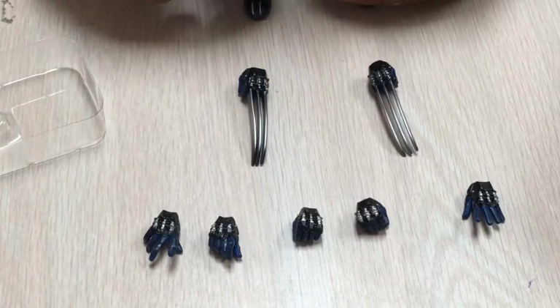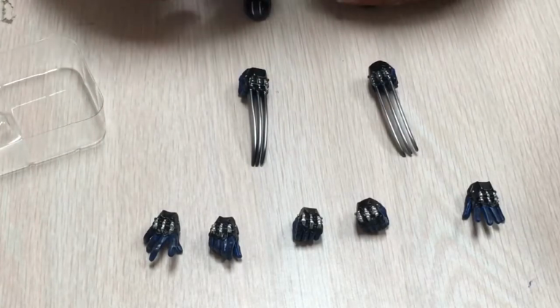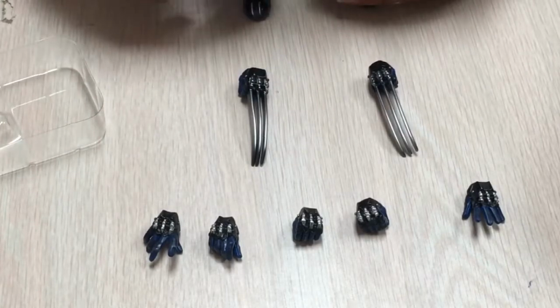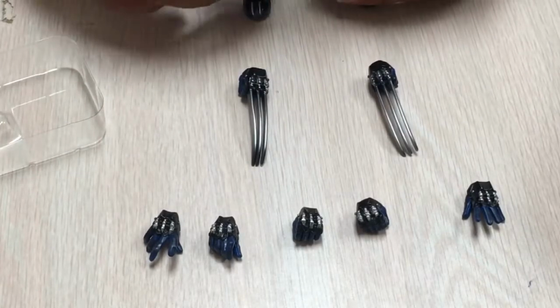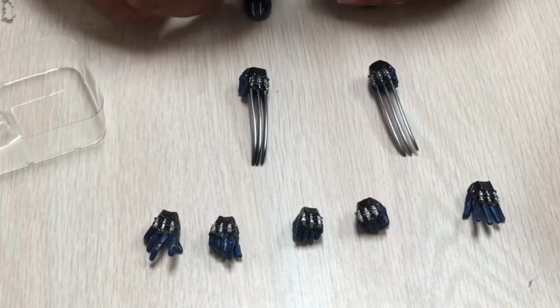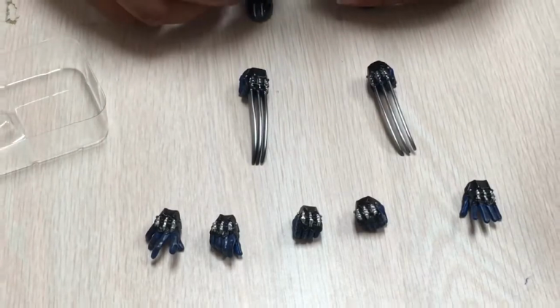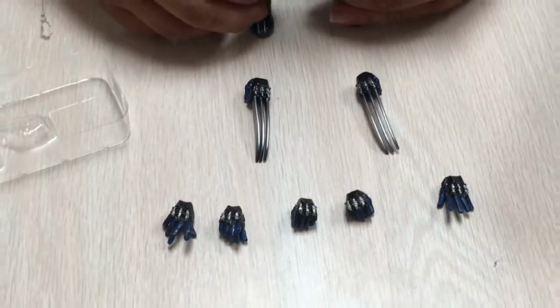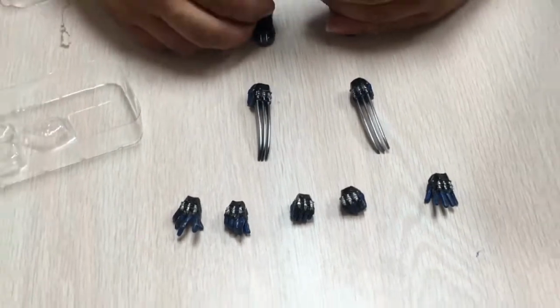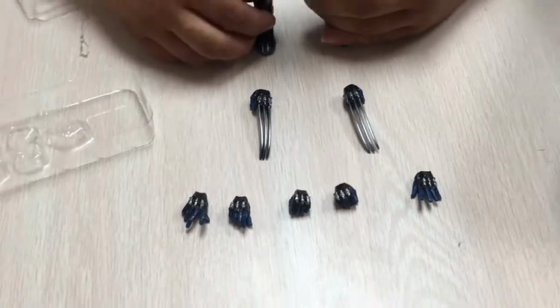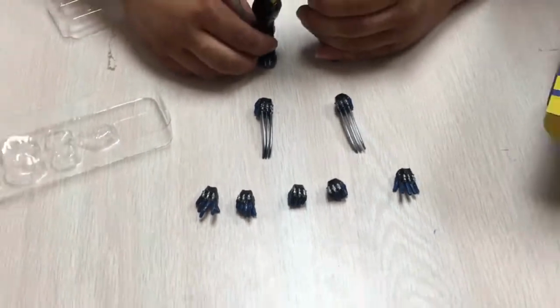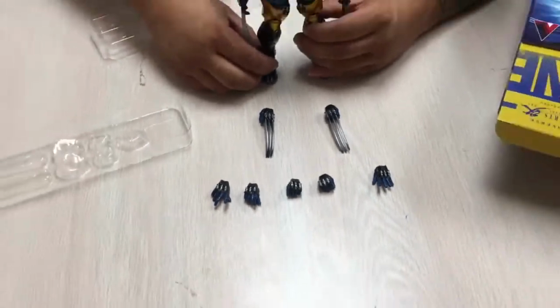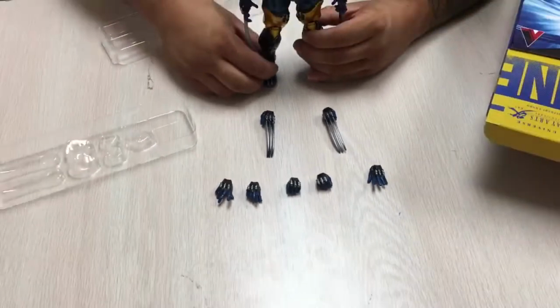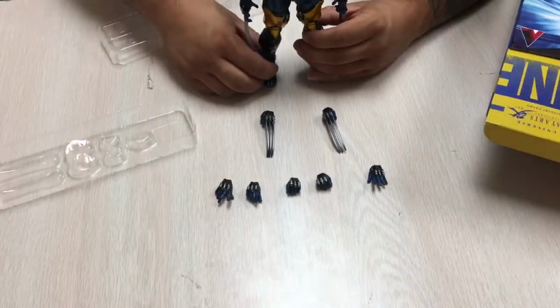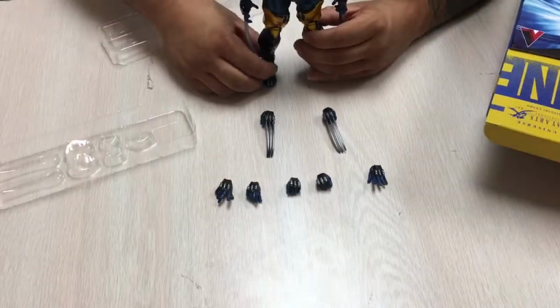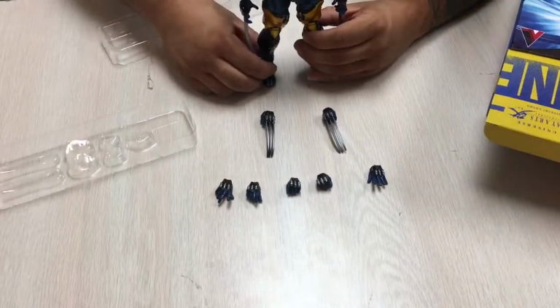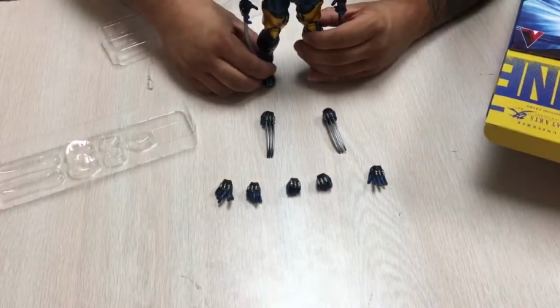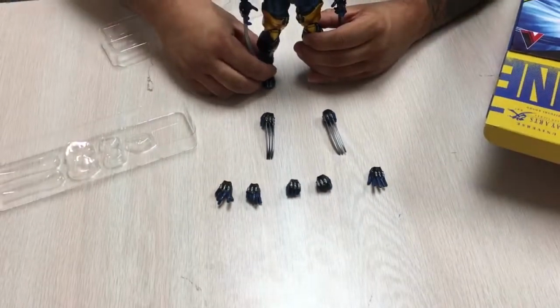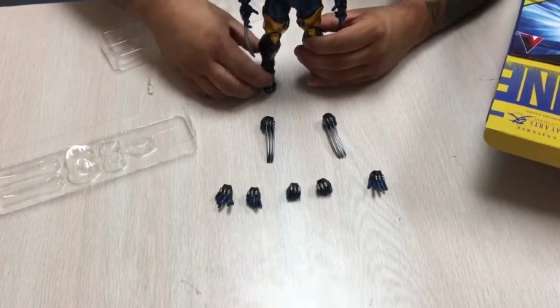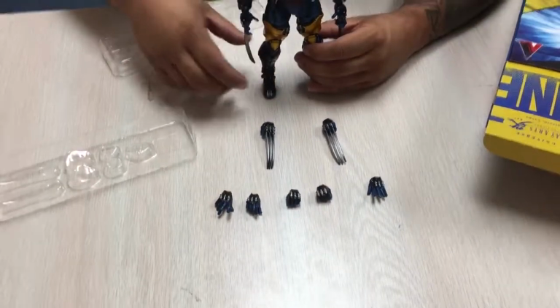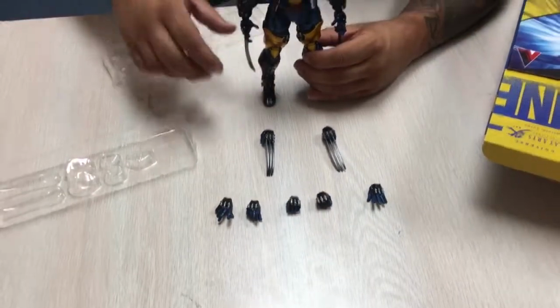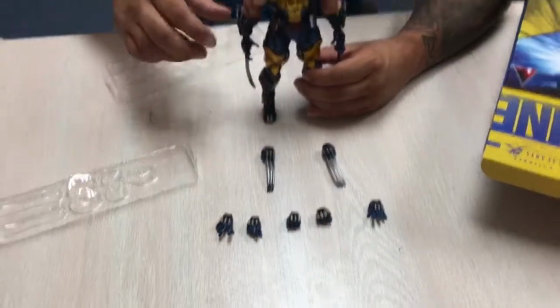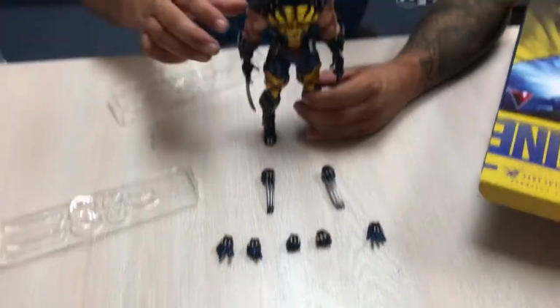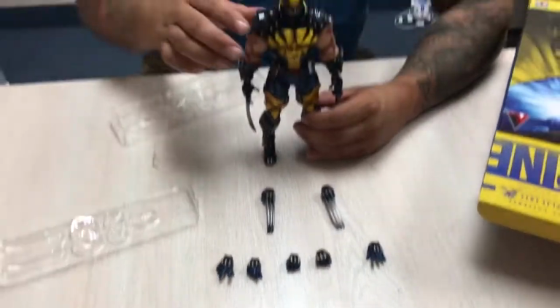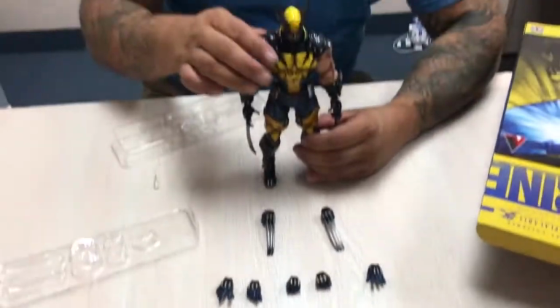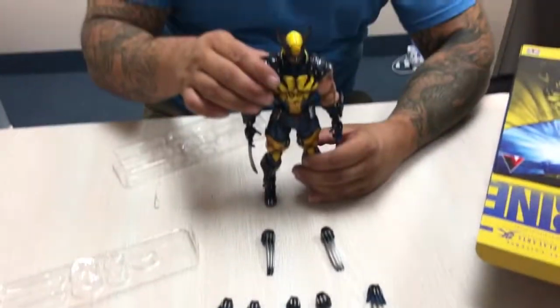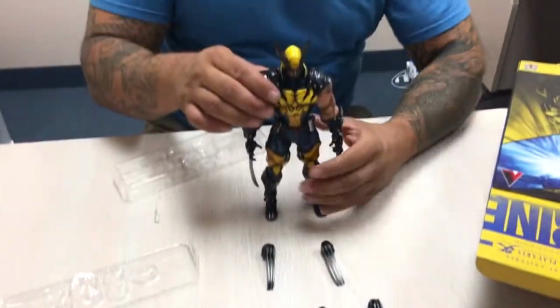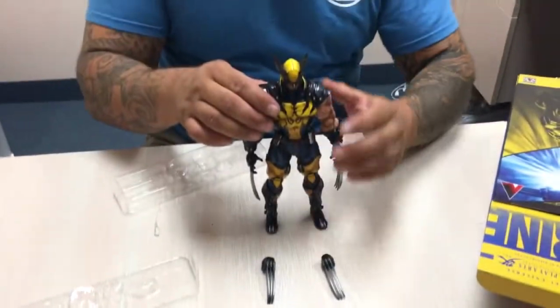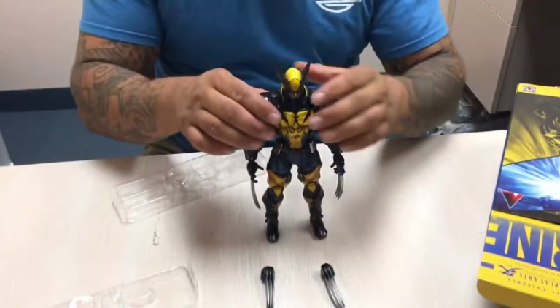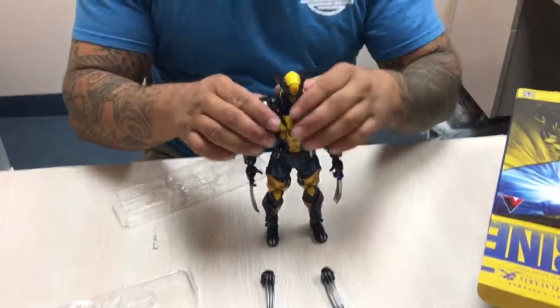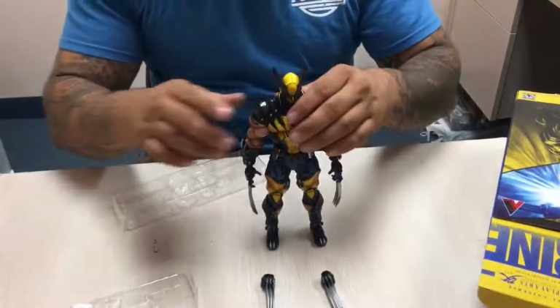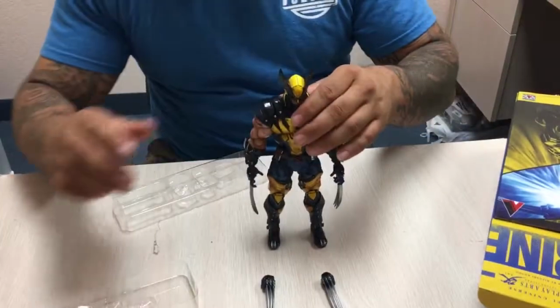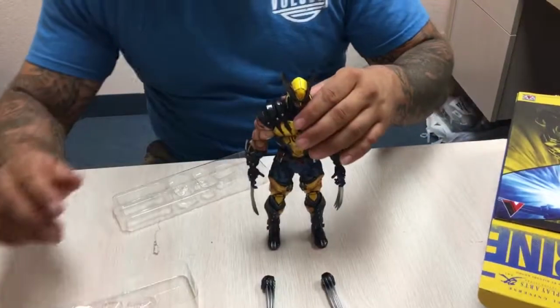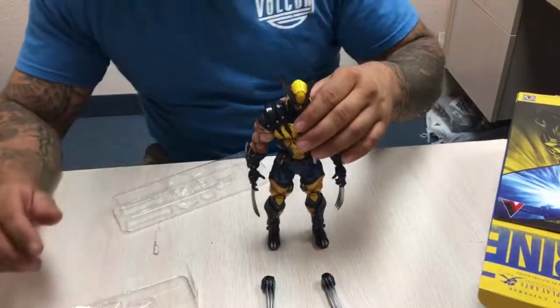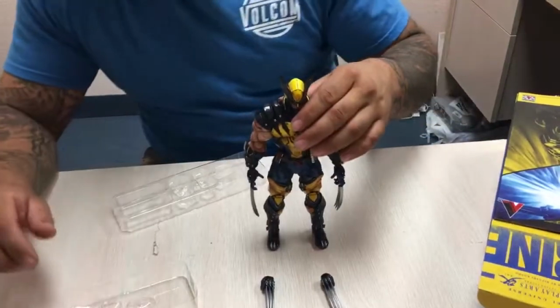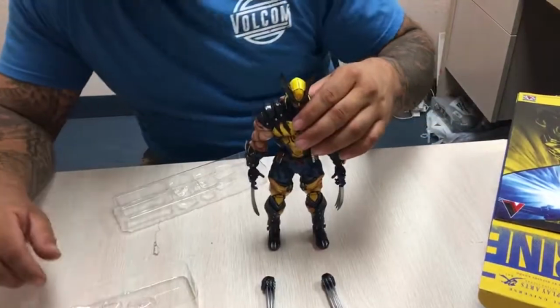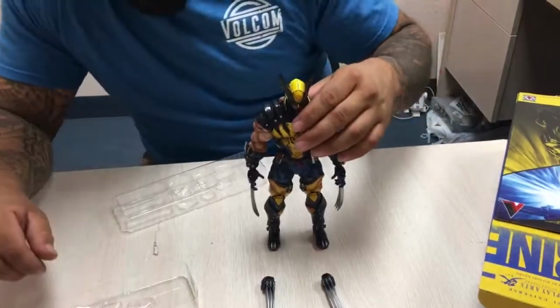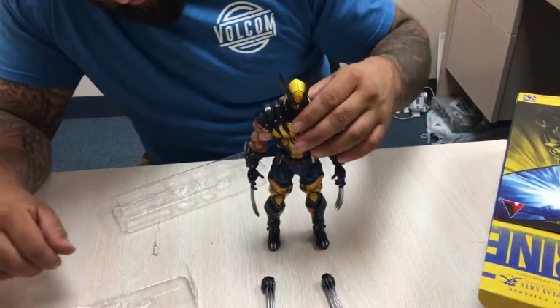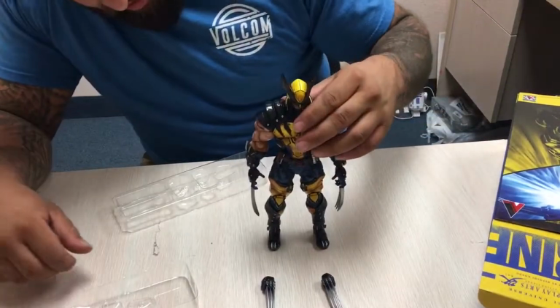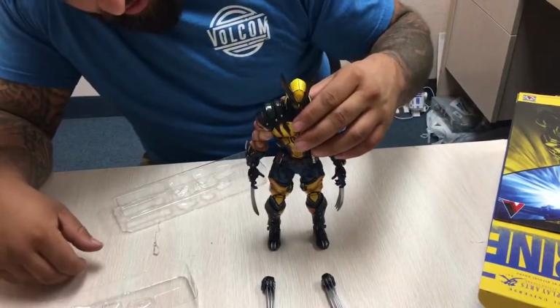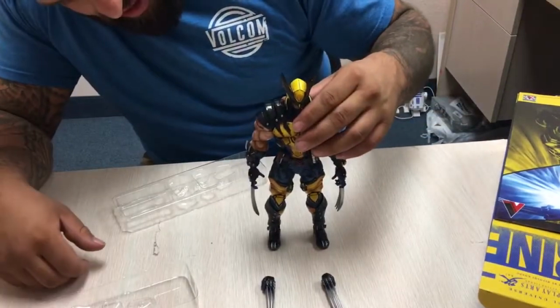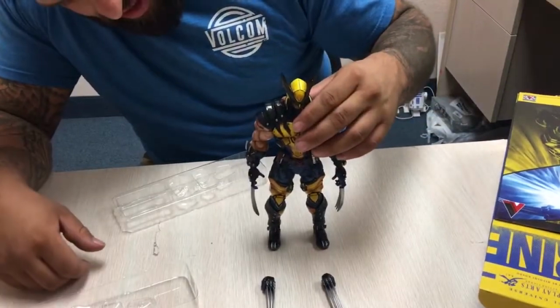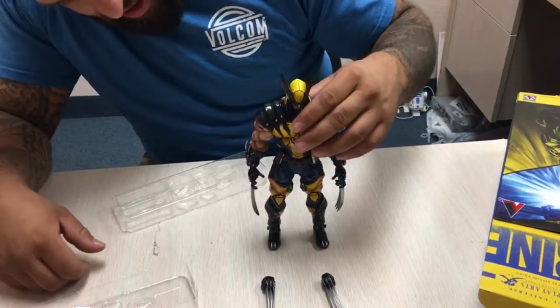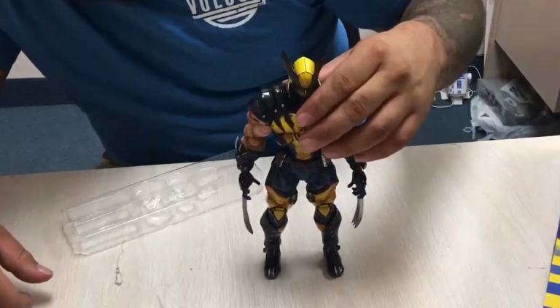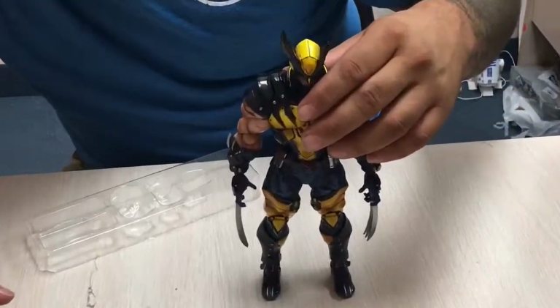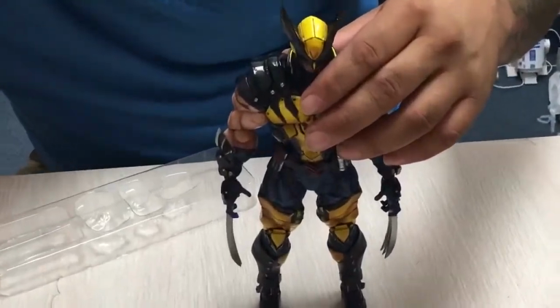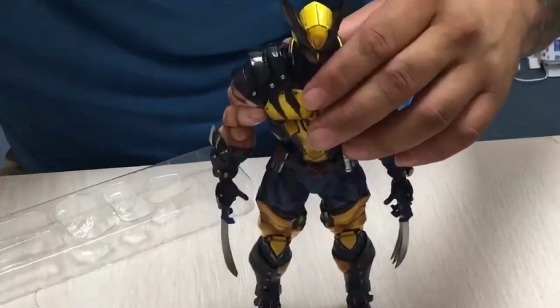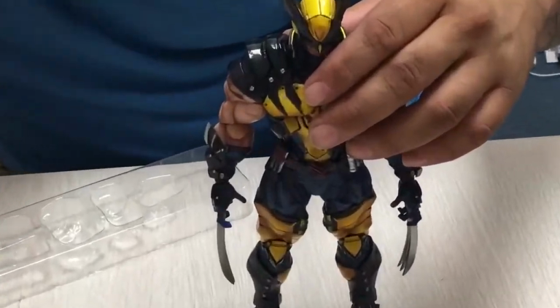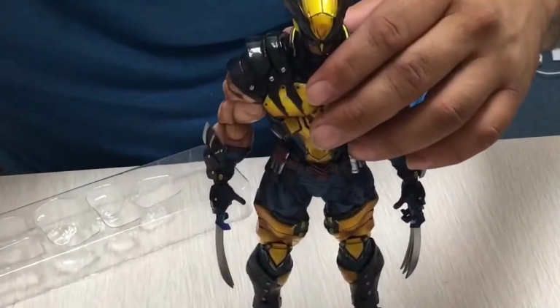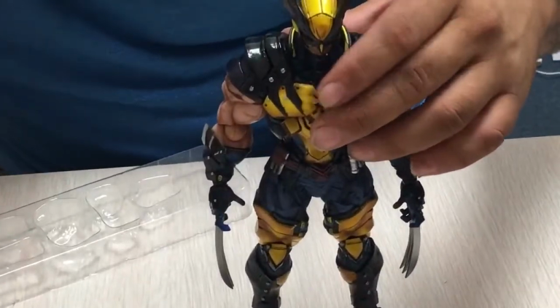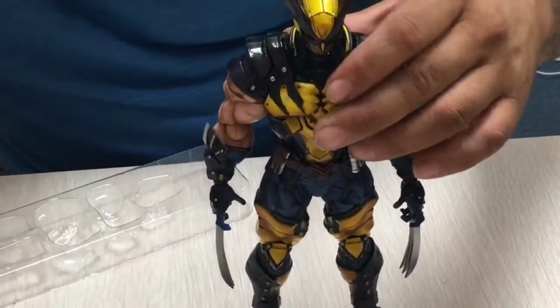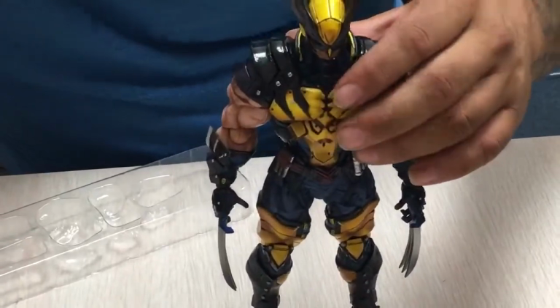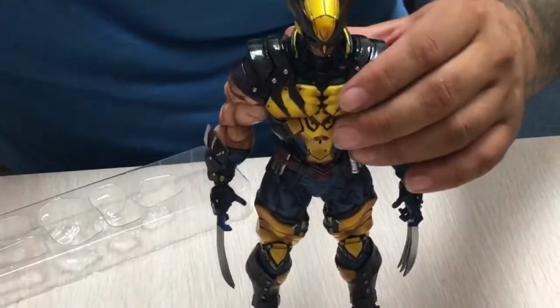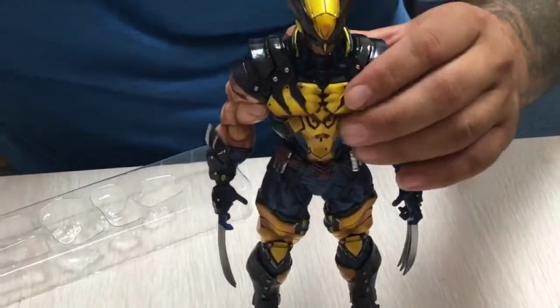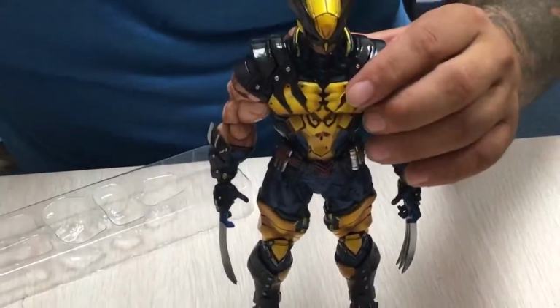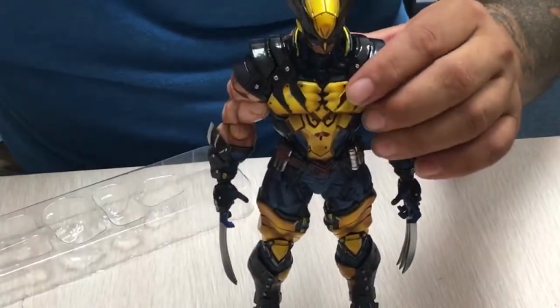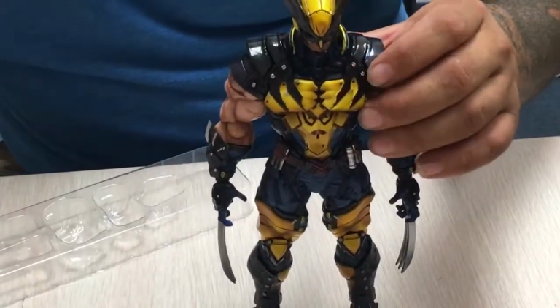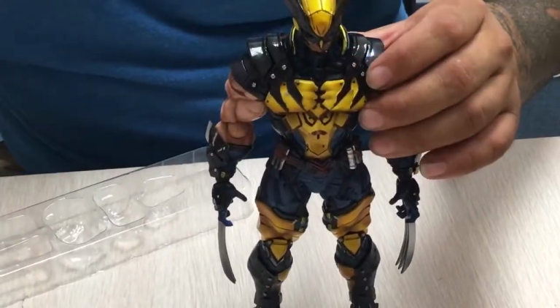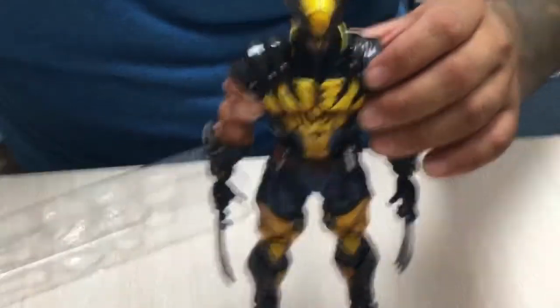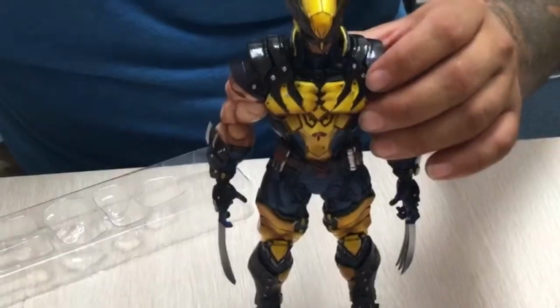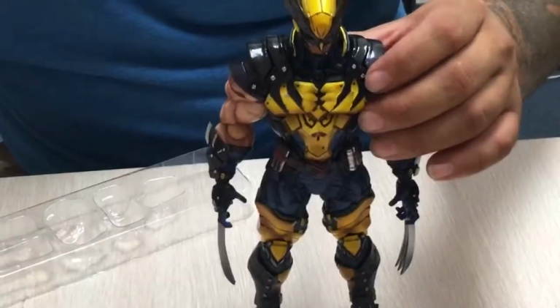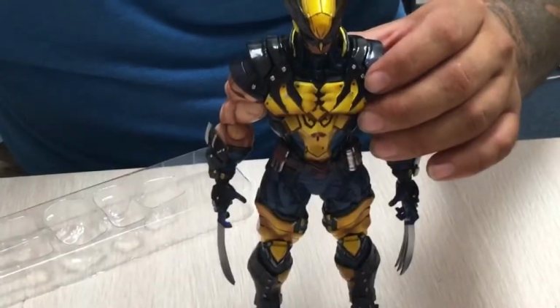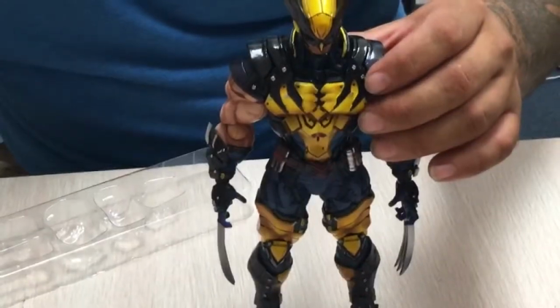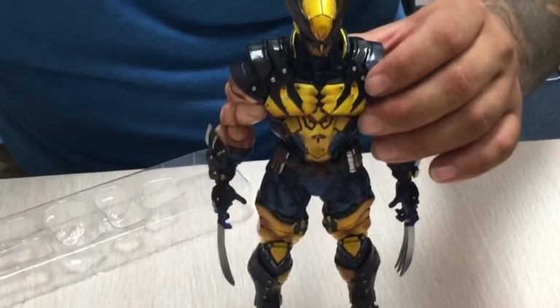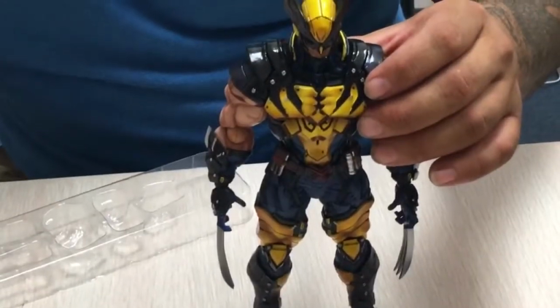Once again, this is the Play Arts Kai Wolverine, available here at Brad's Toys.